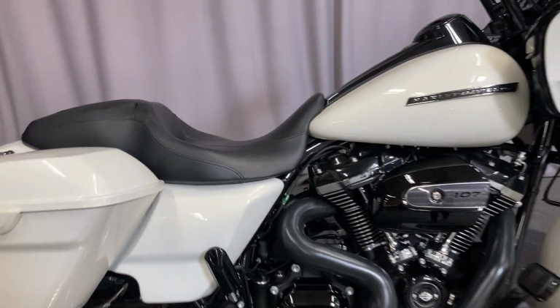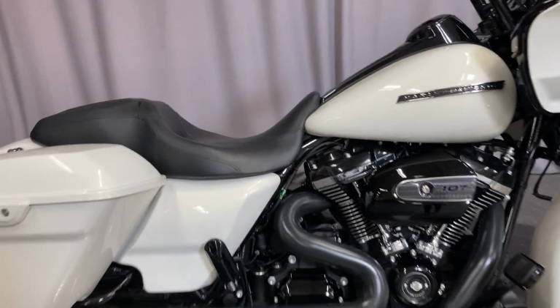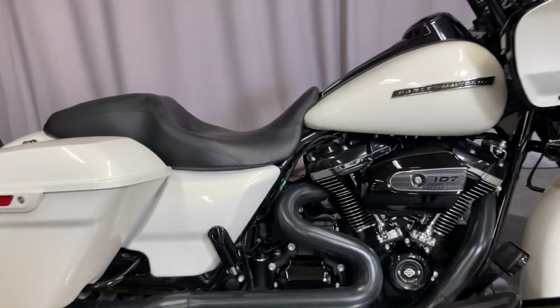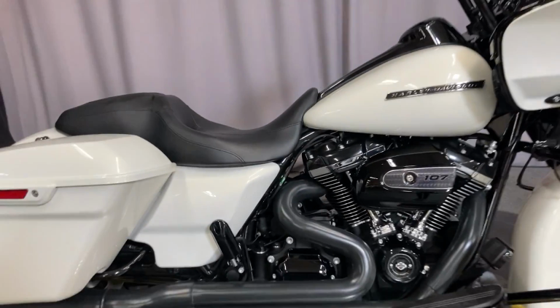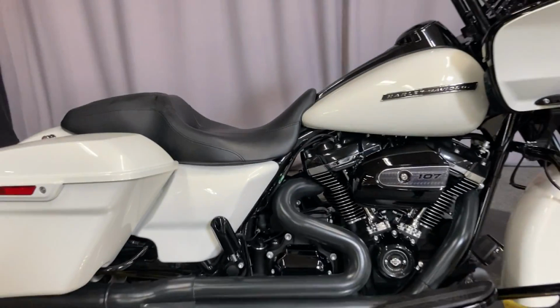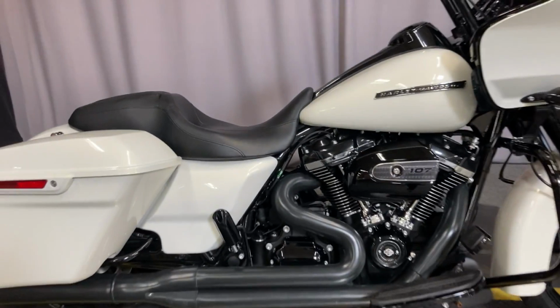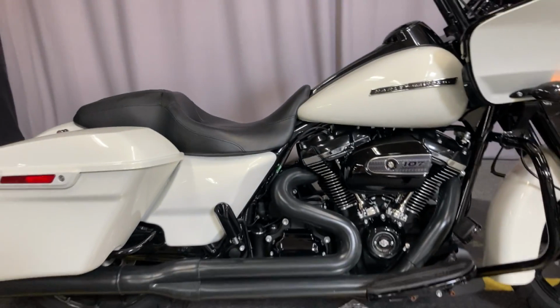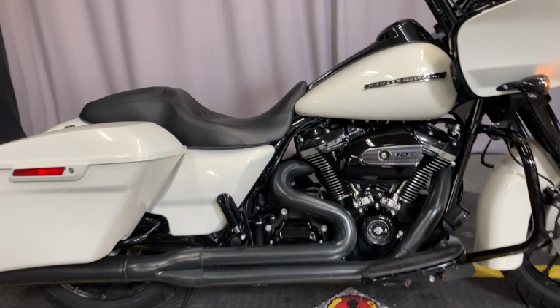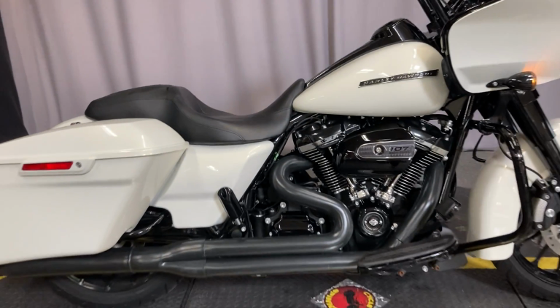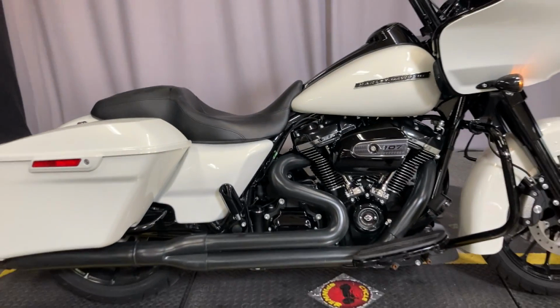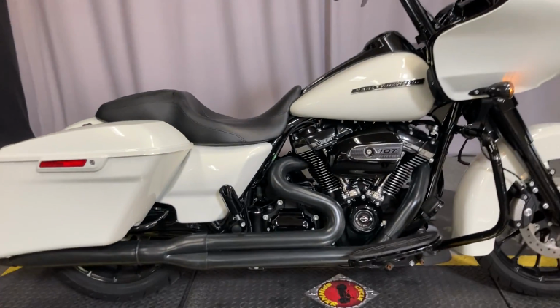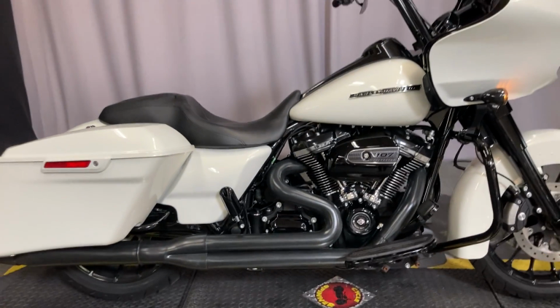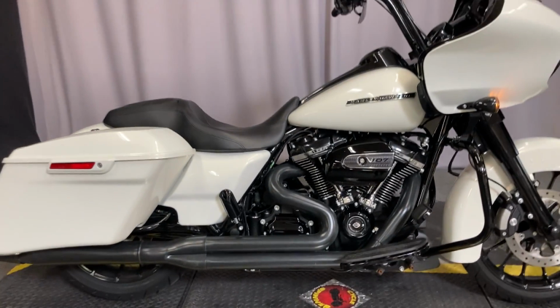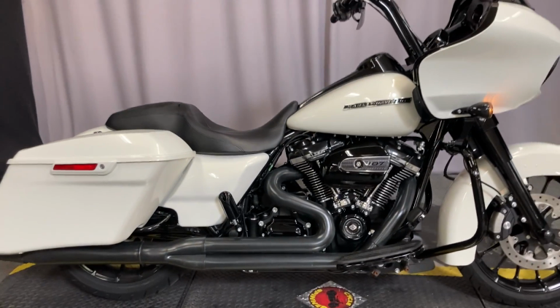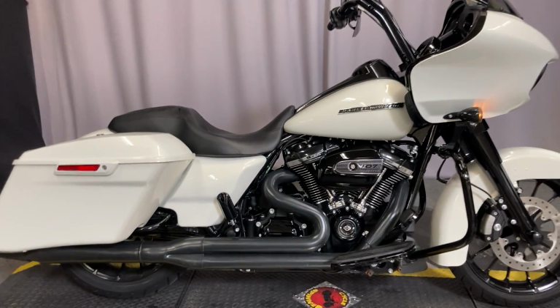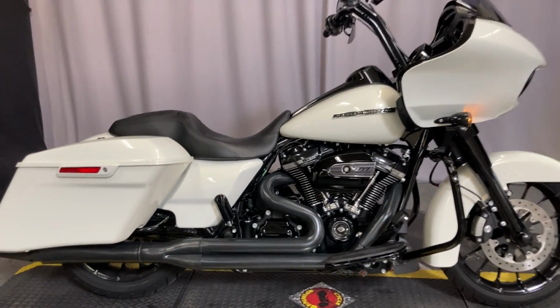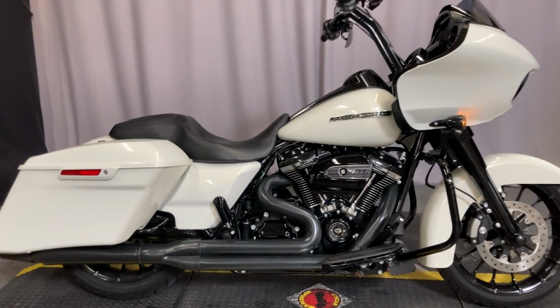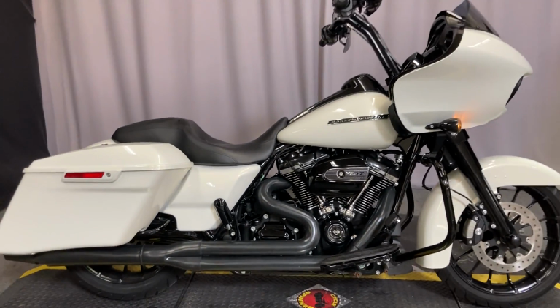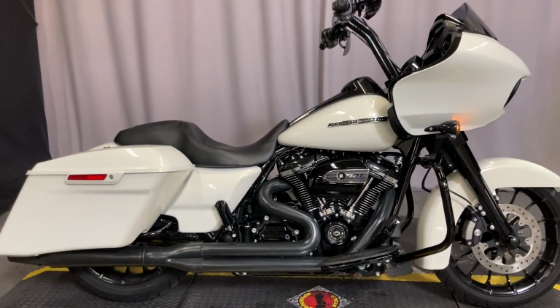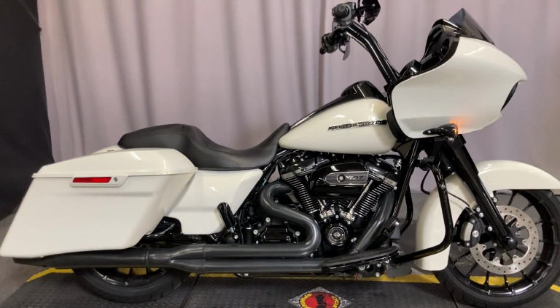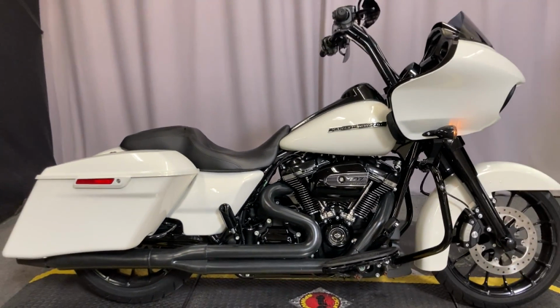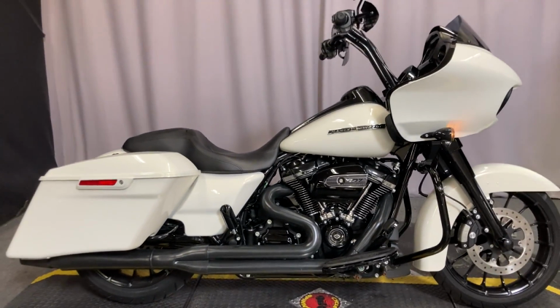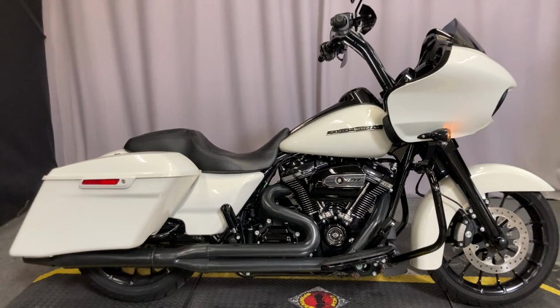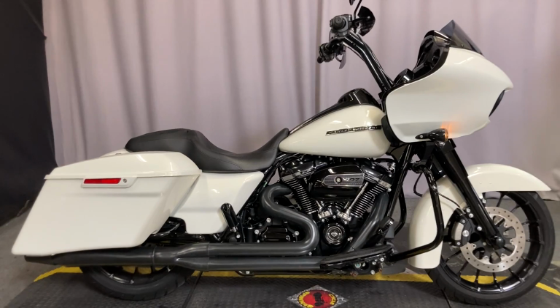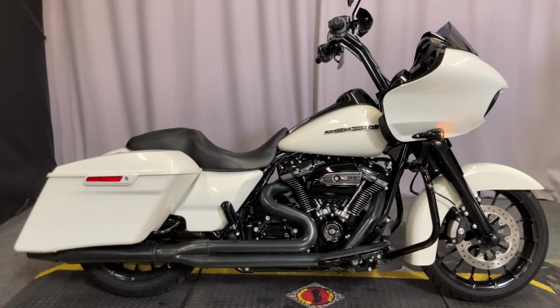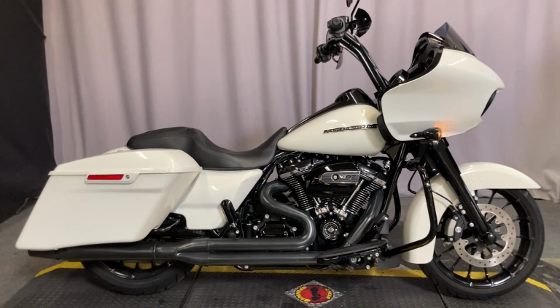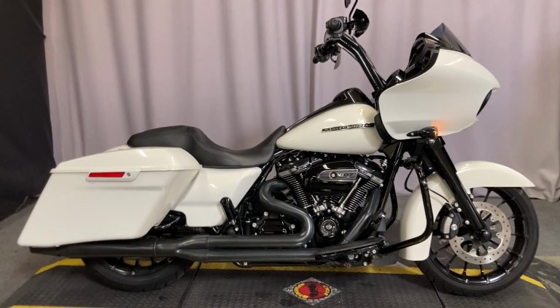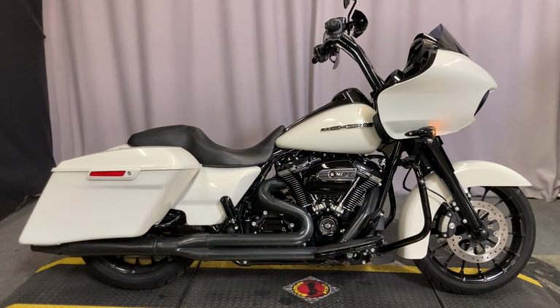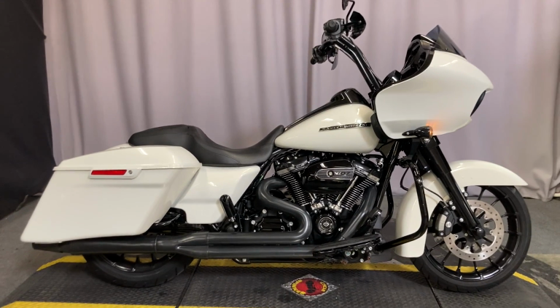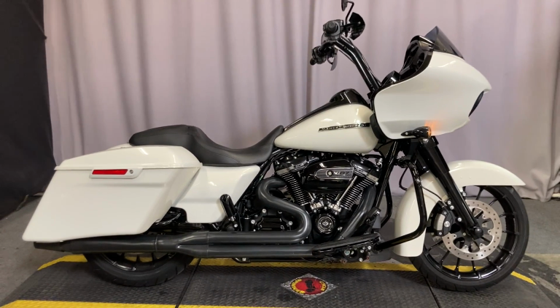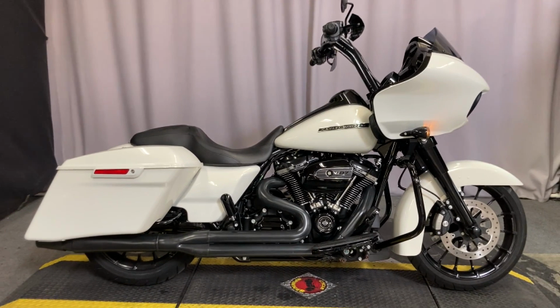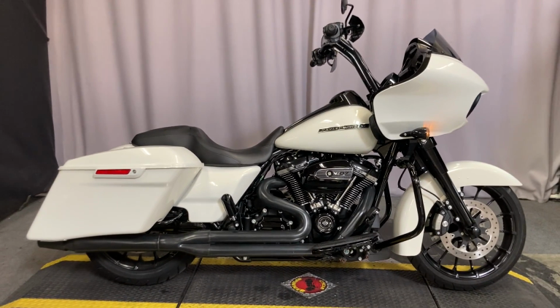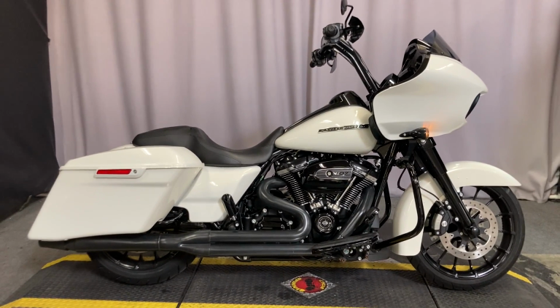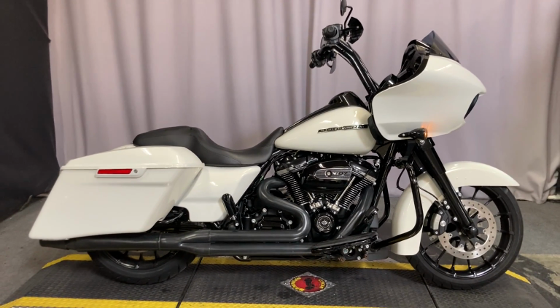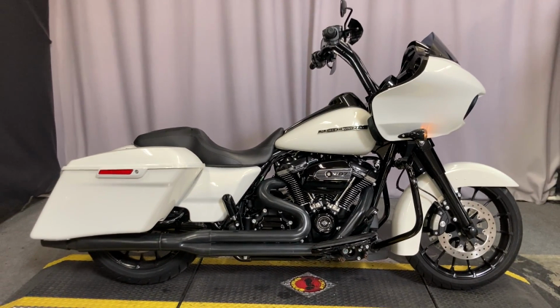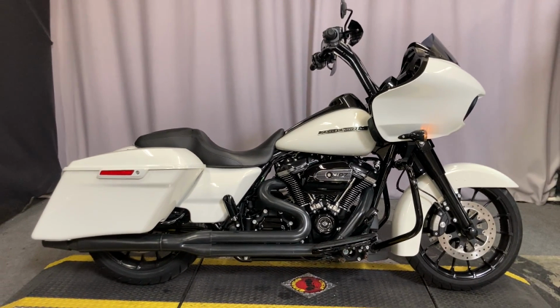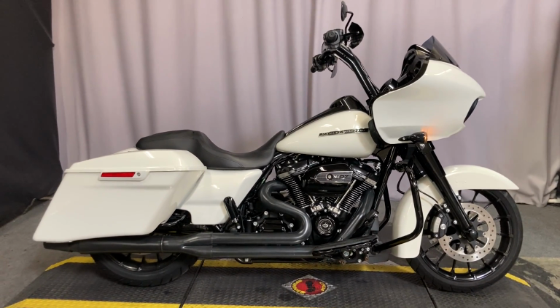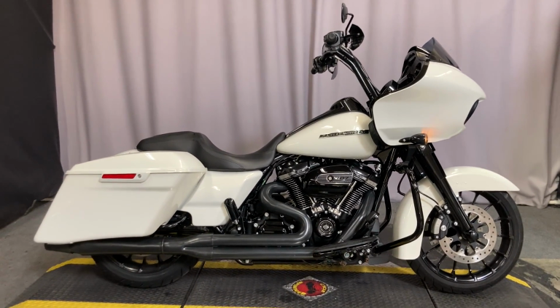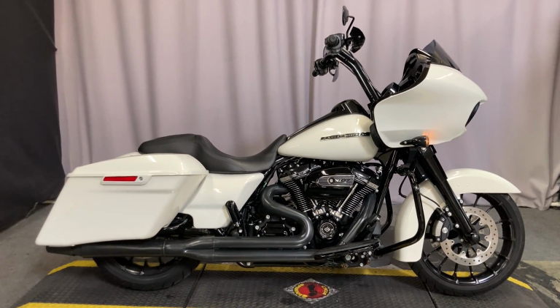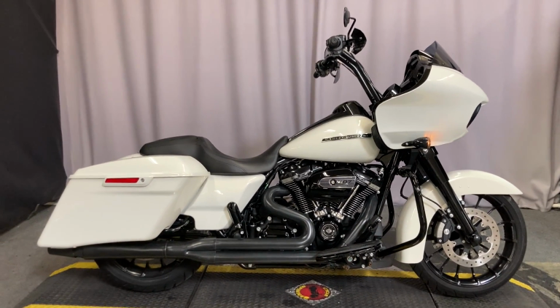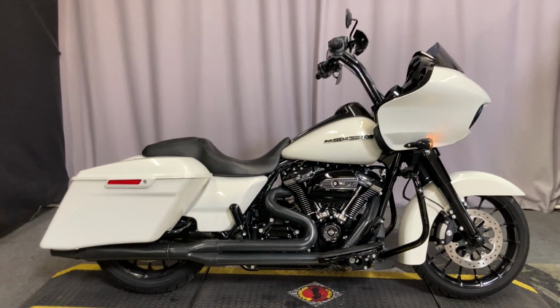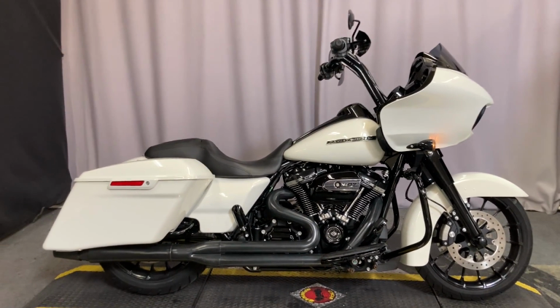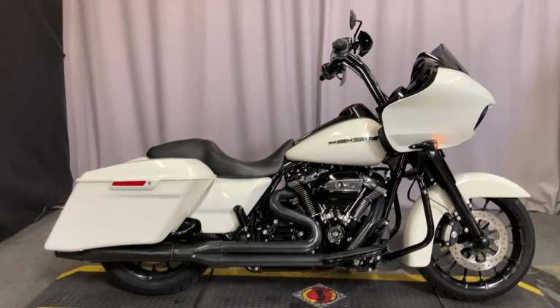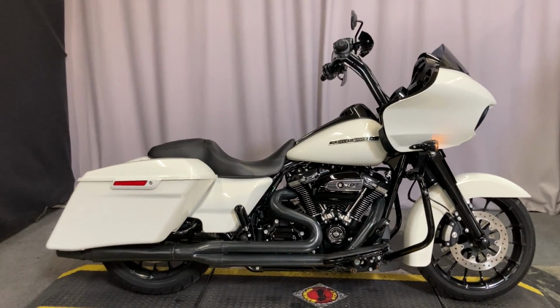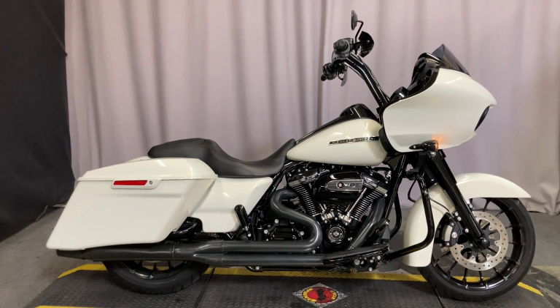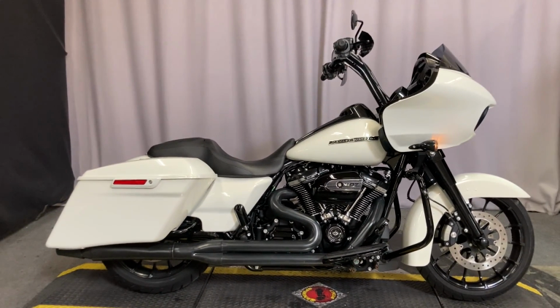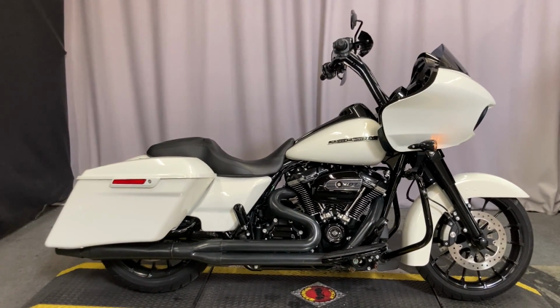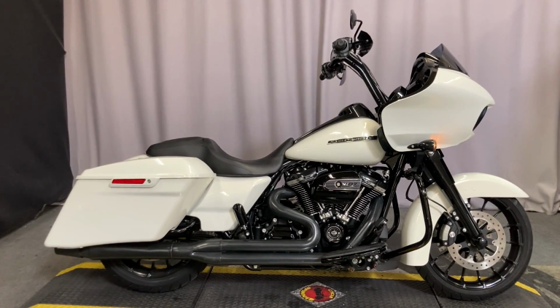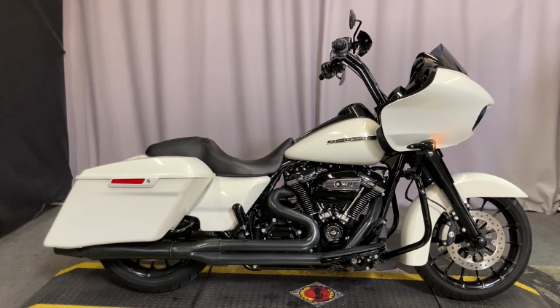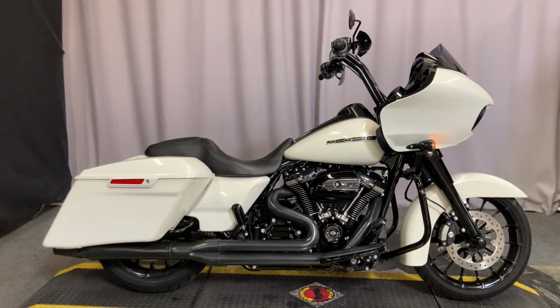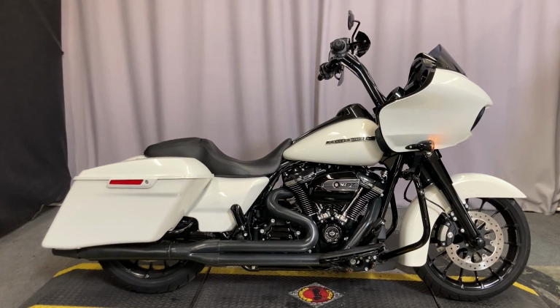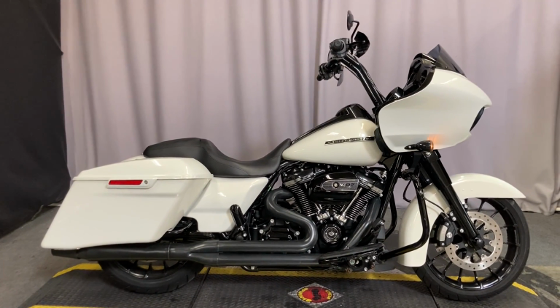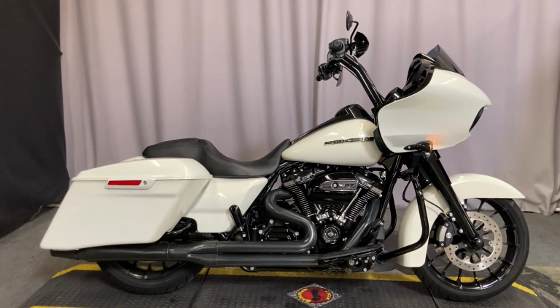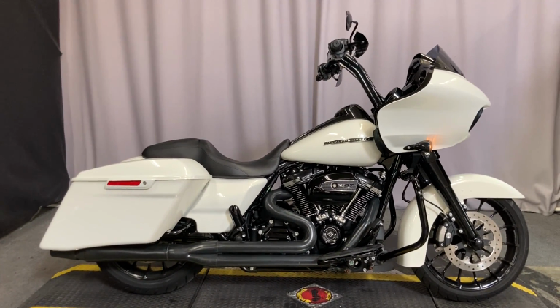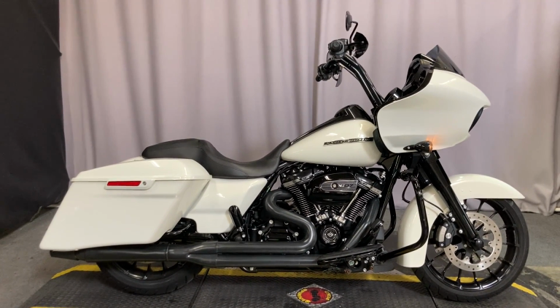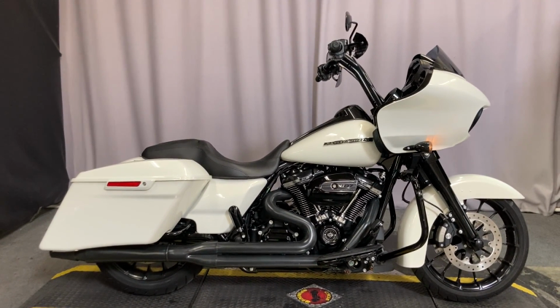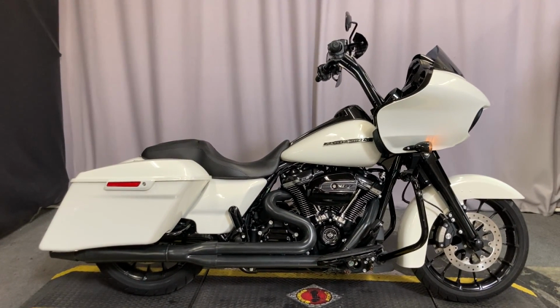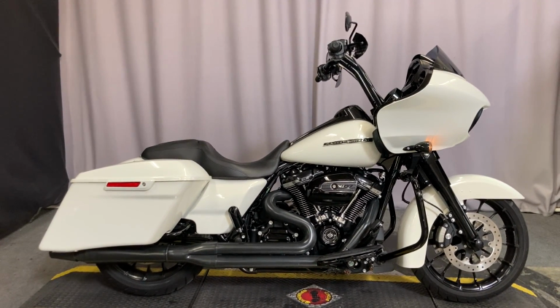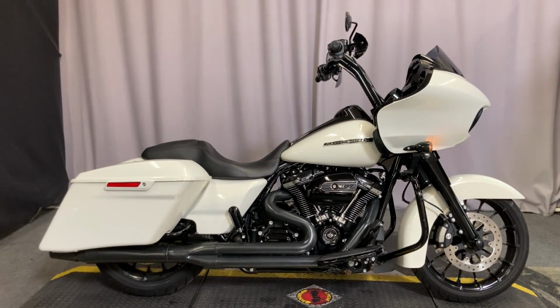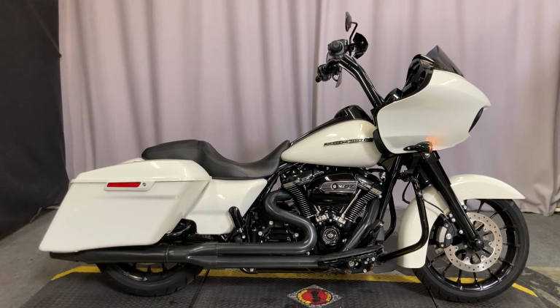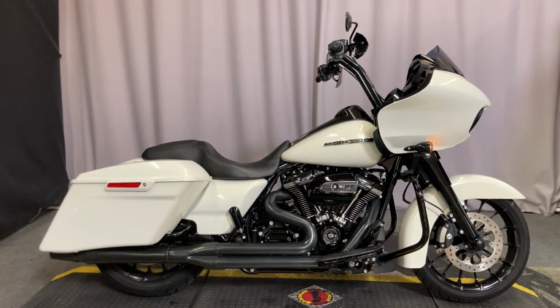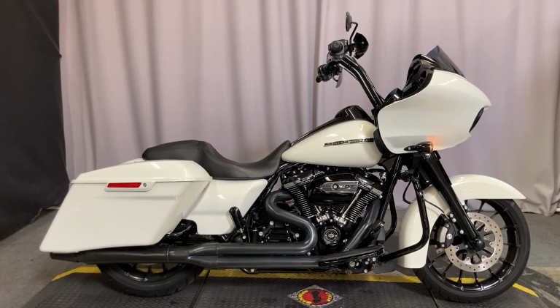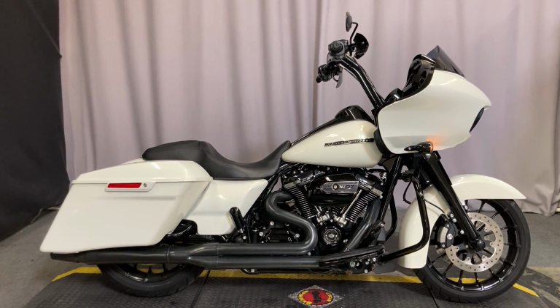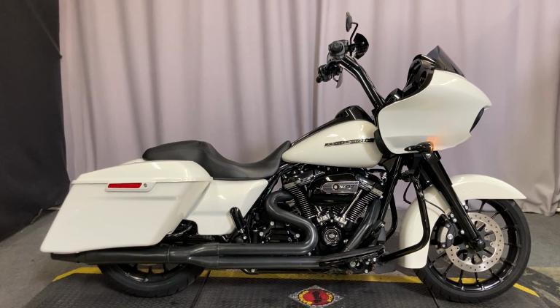Again, we're at Biggs Harley-Davidson in San Marcos, California, and we are open six days a week for test rides. Come check it out.